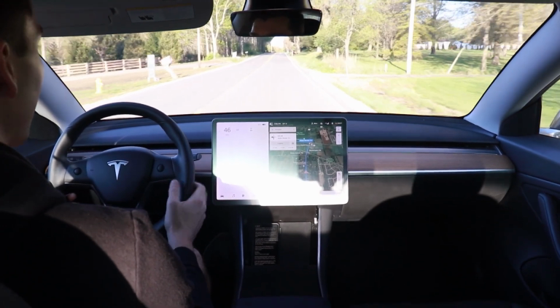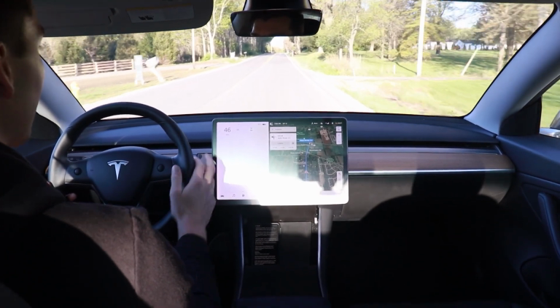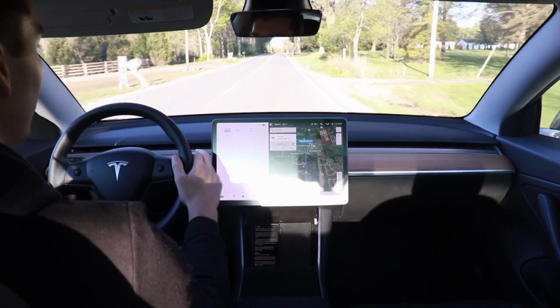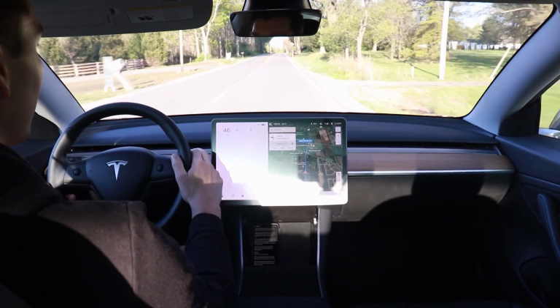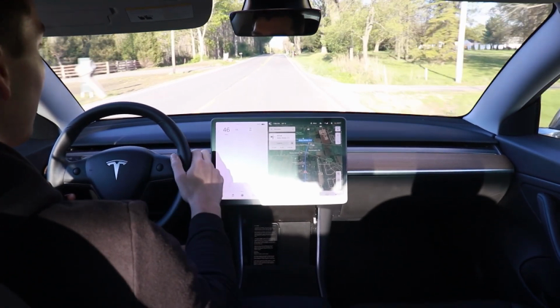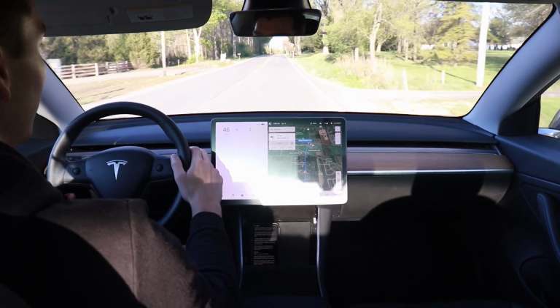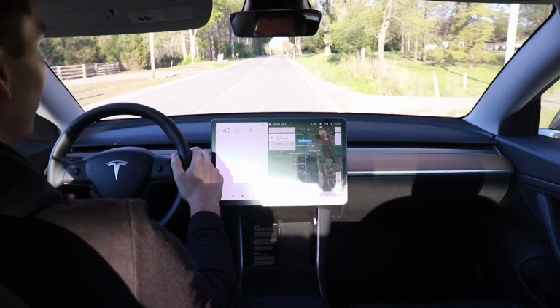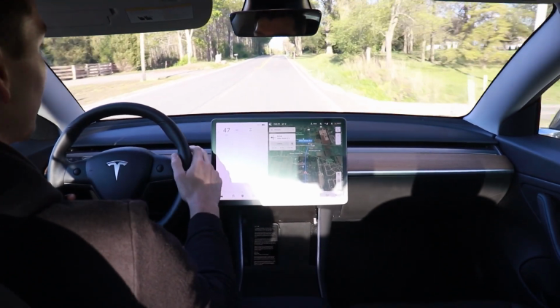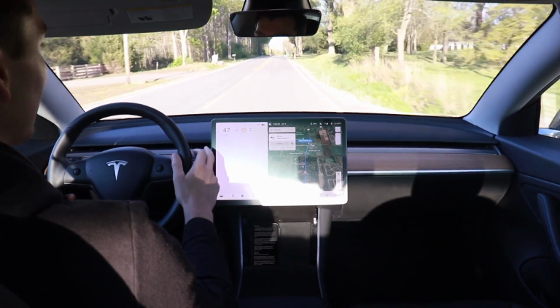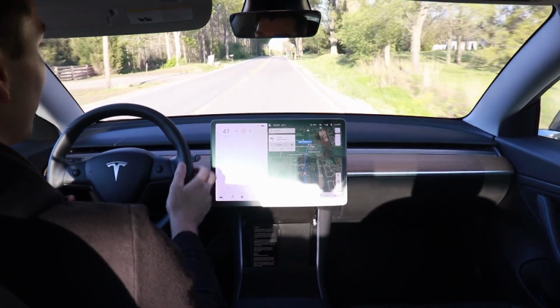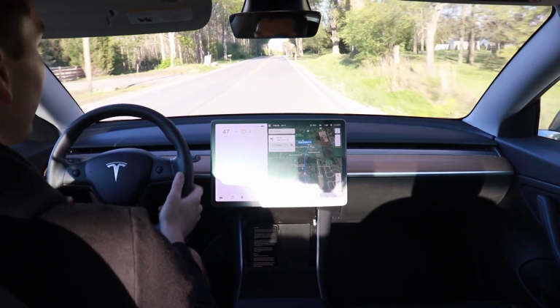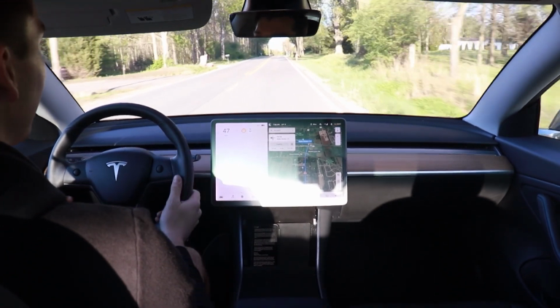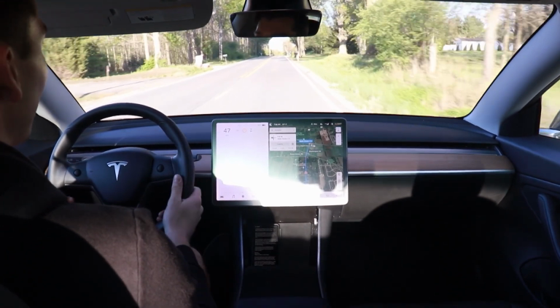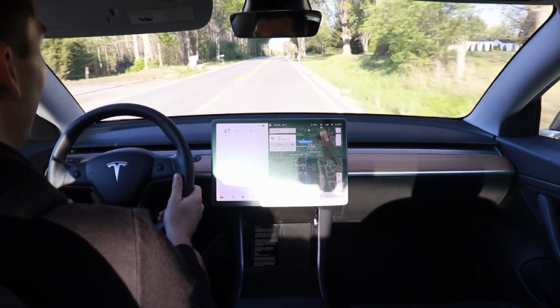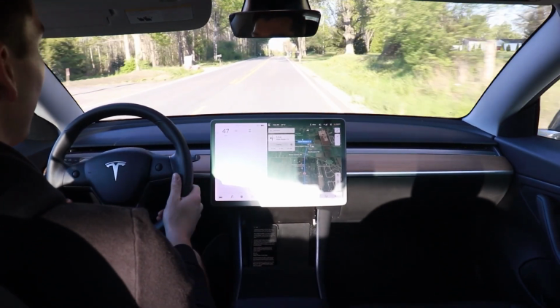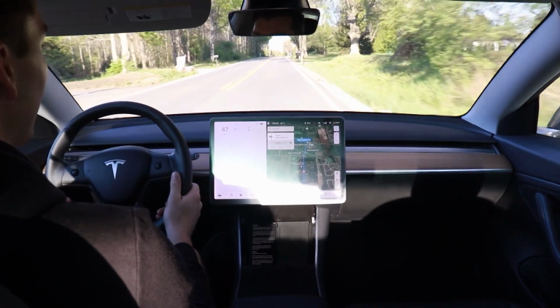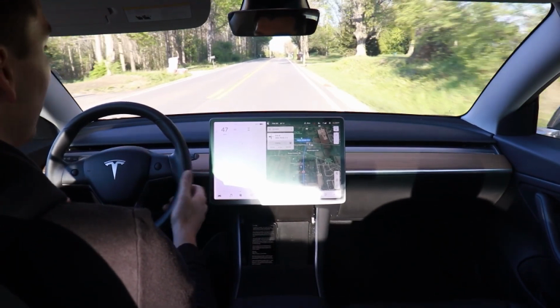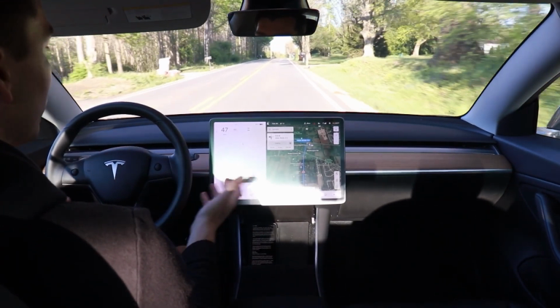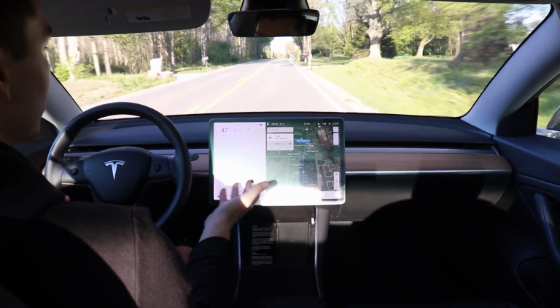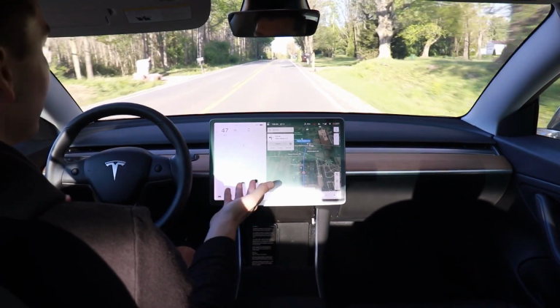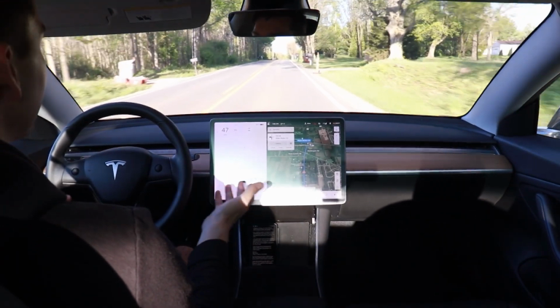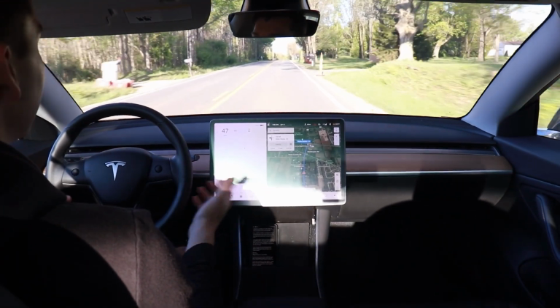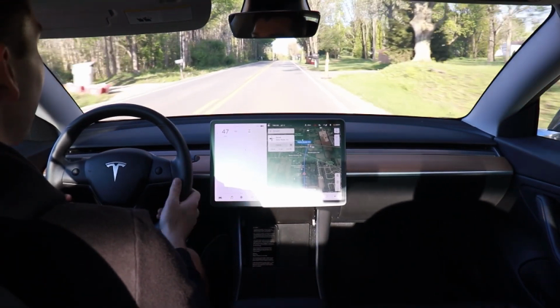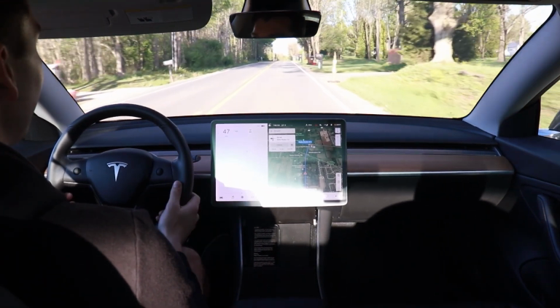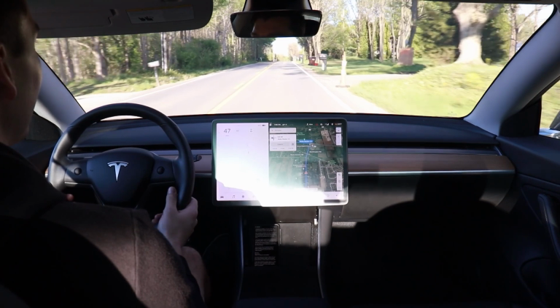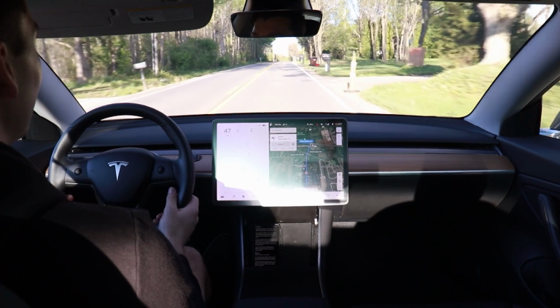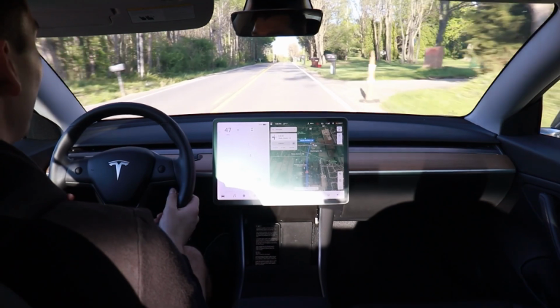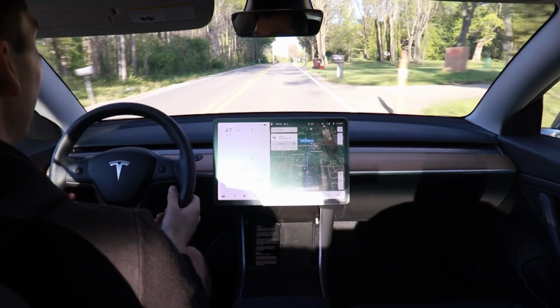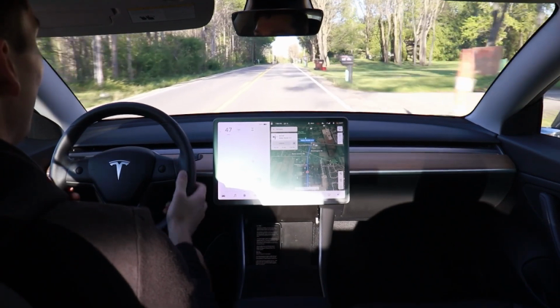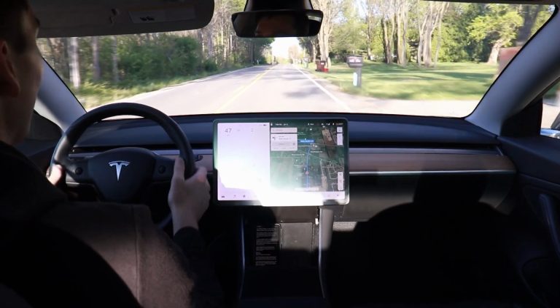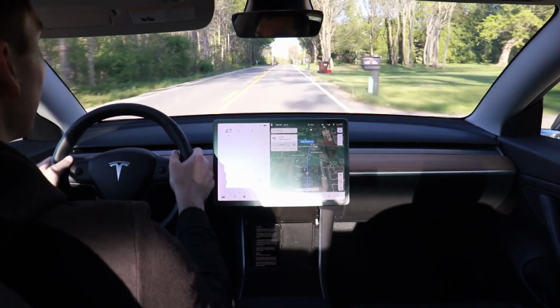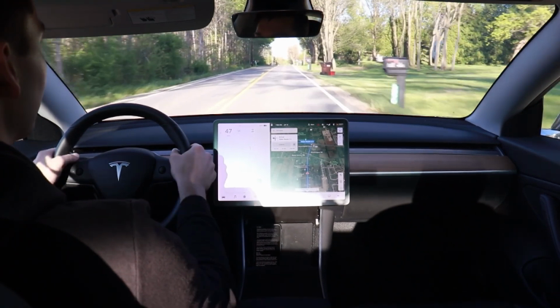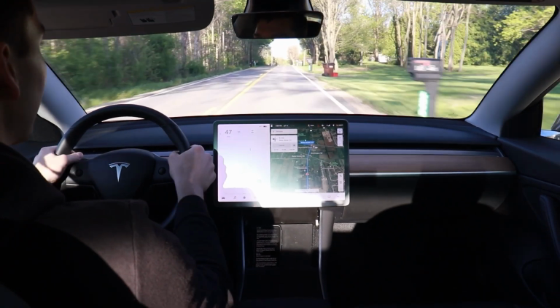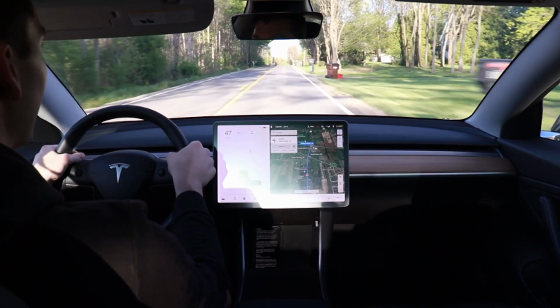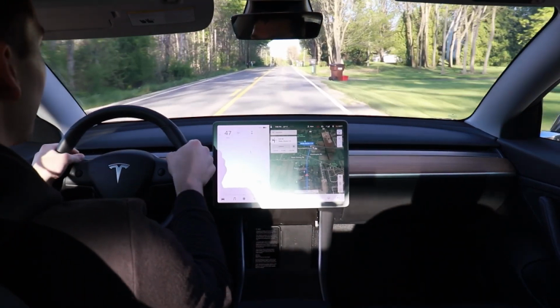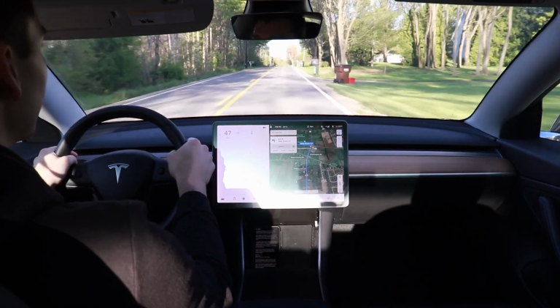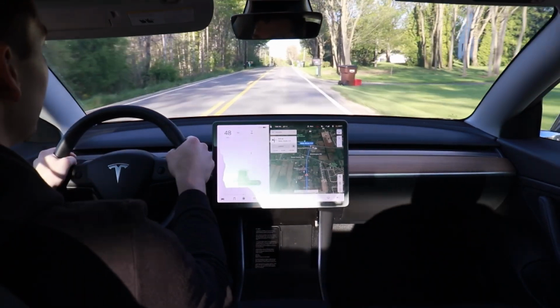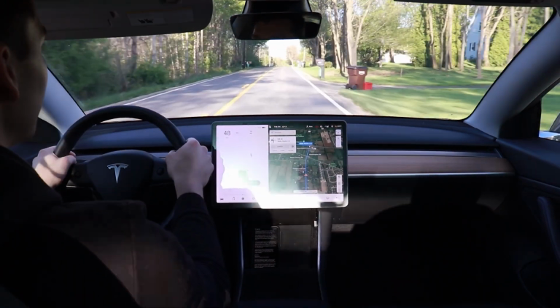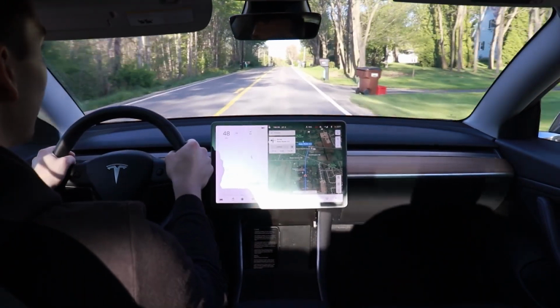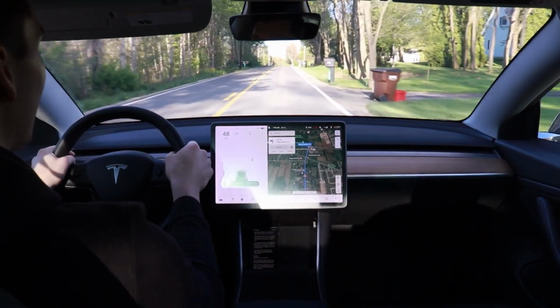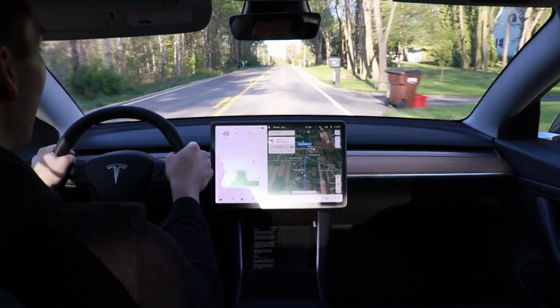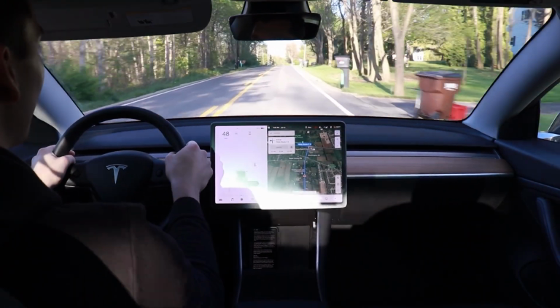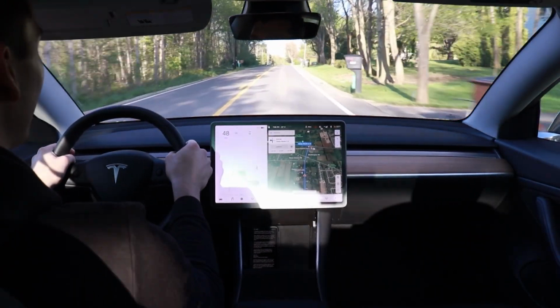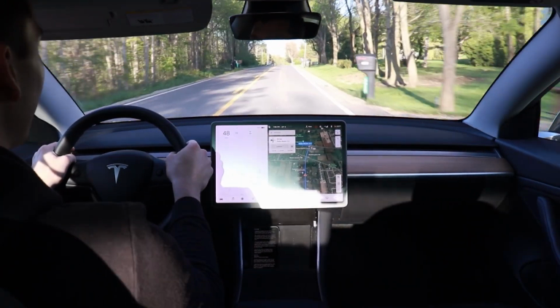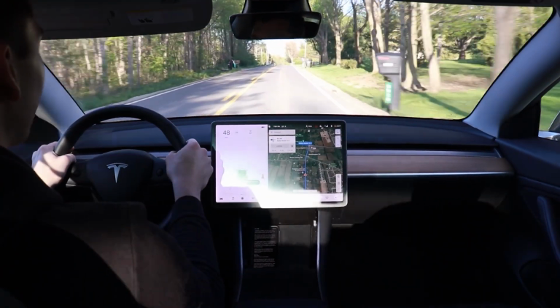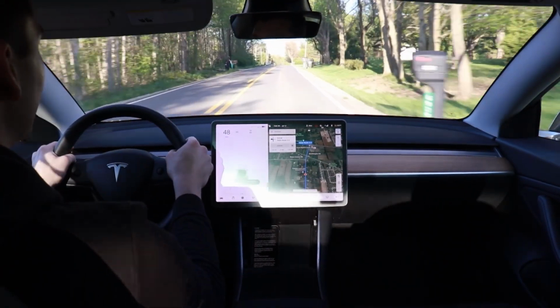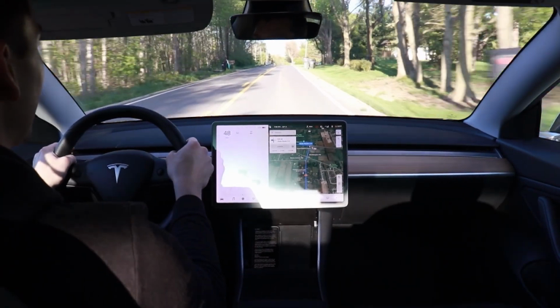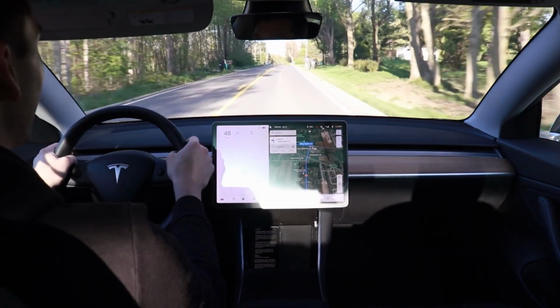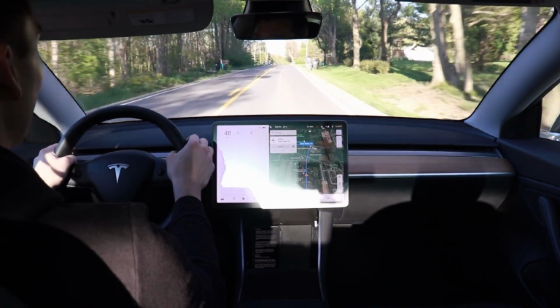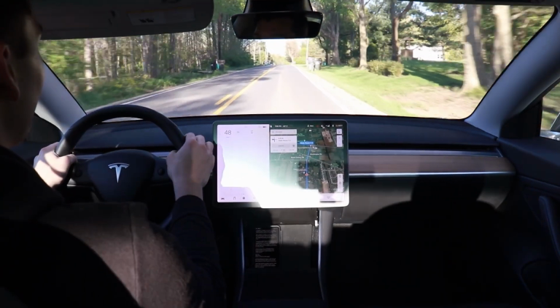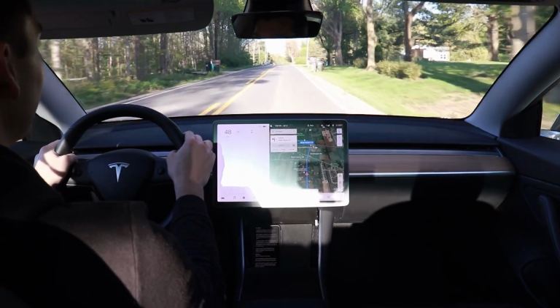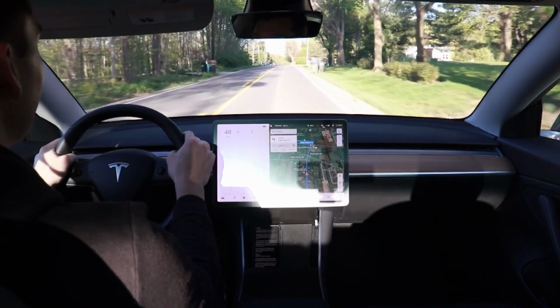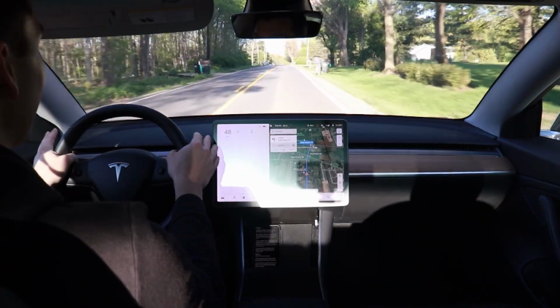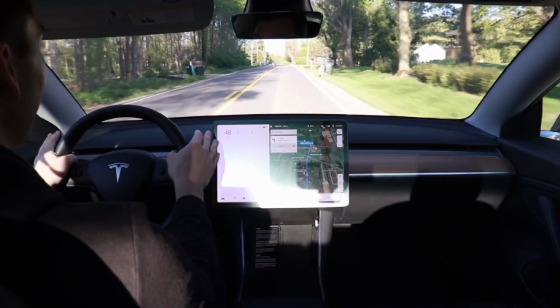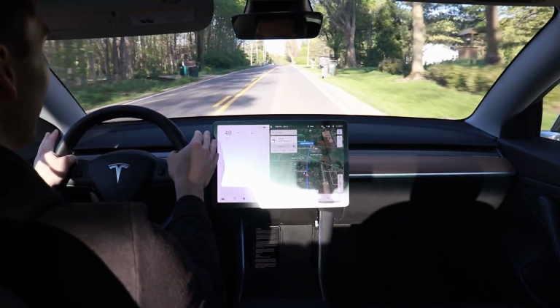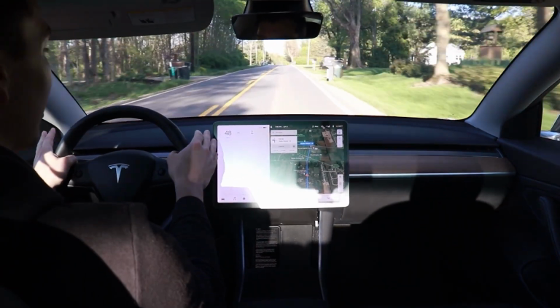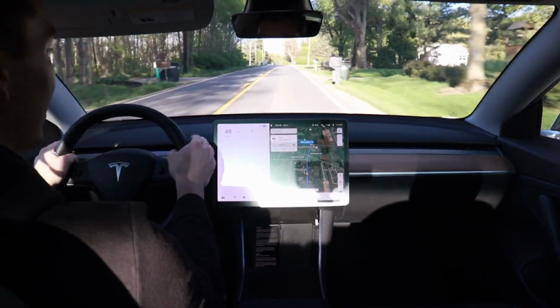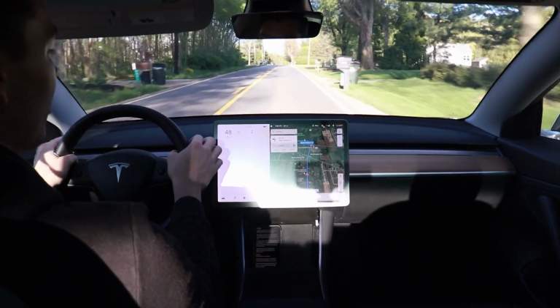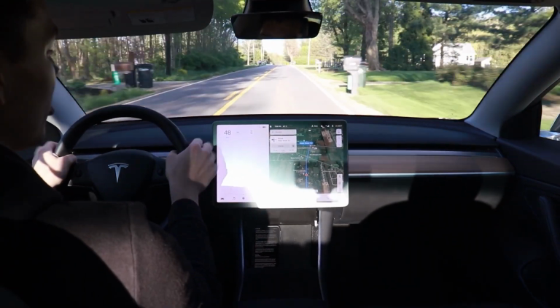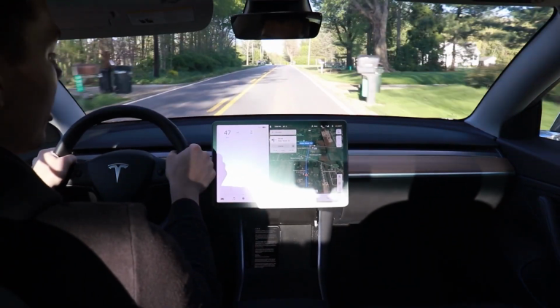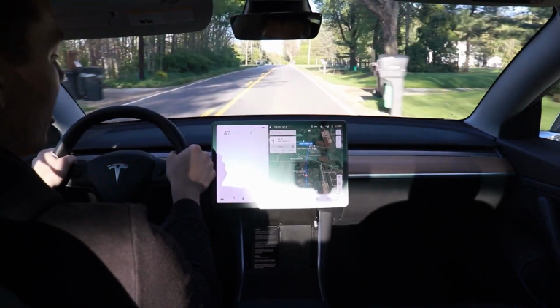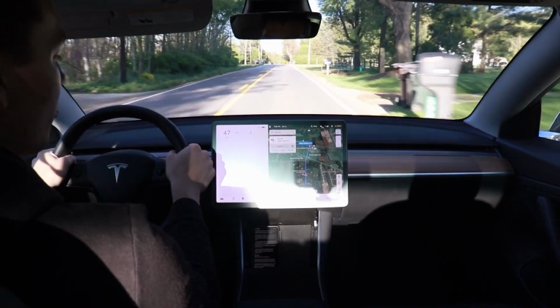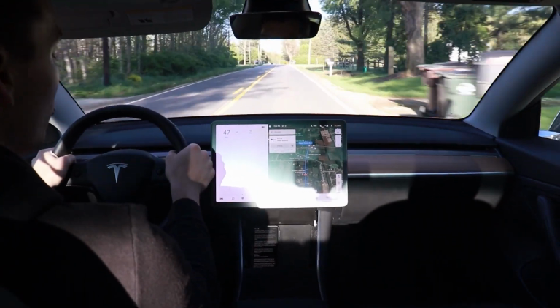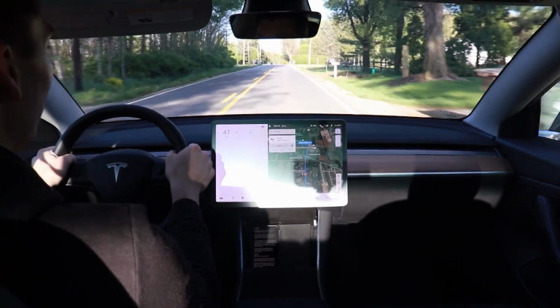Now if I try to re-enable autopilot, we'll see it's not available anymore. It kind of puts you in an autopilot jail where you can't even enable it anymore.